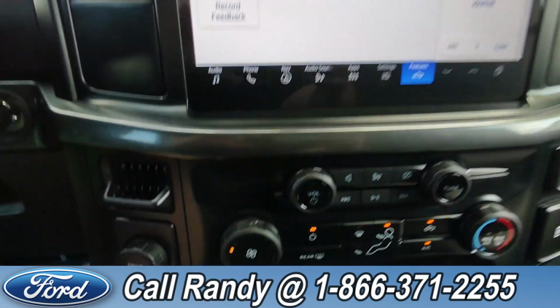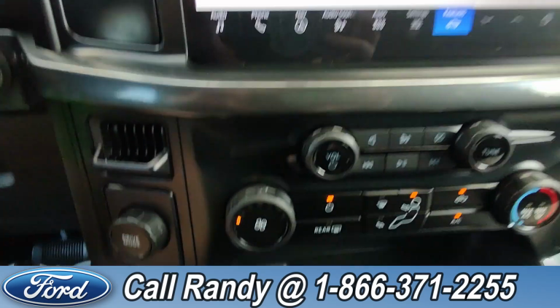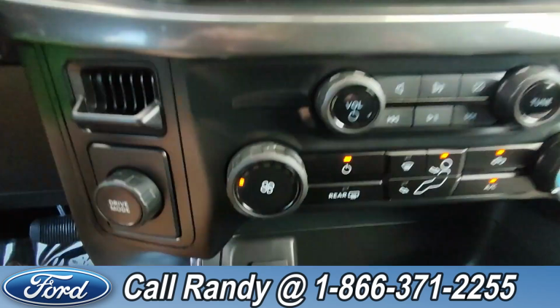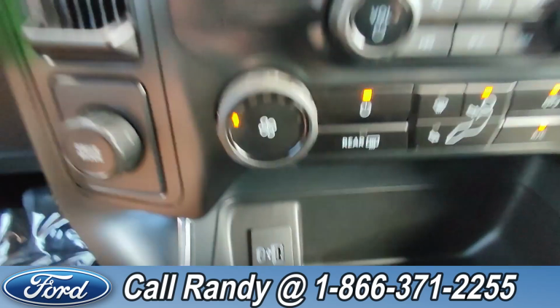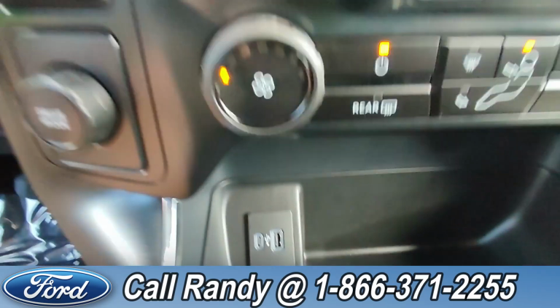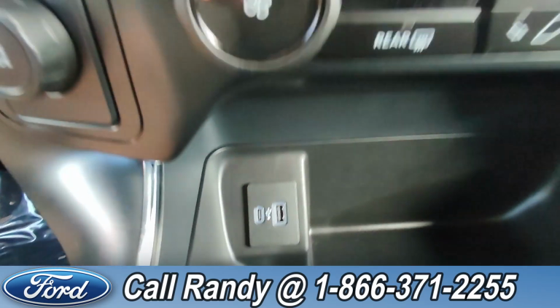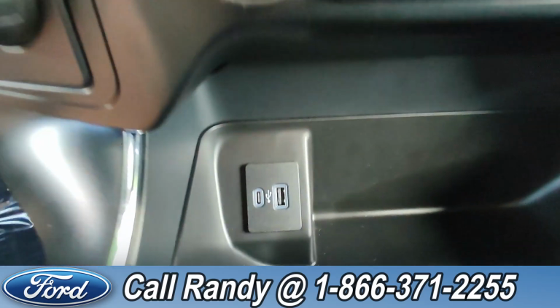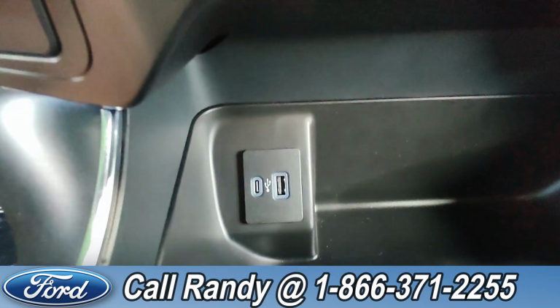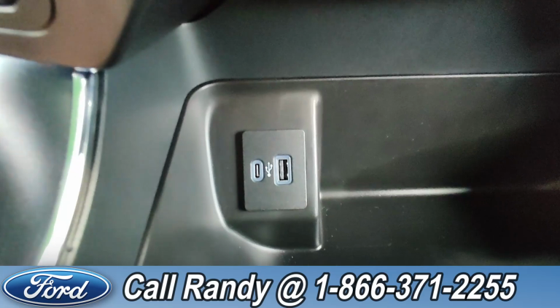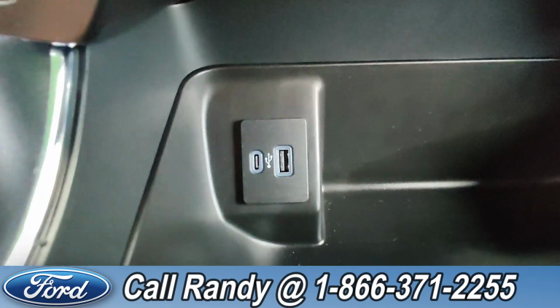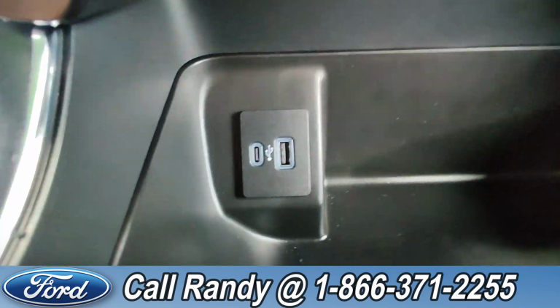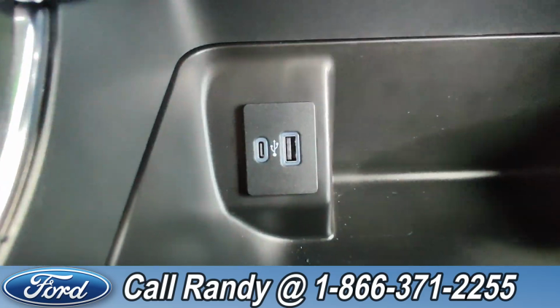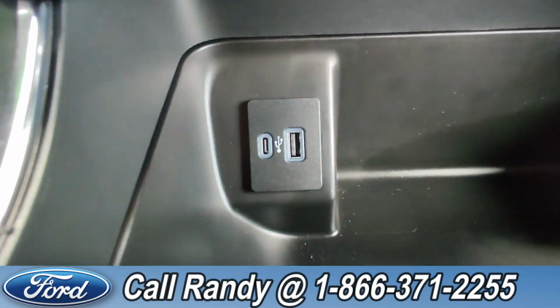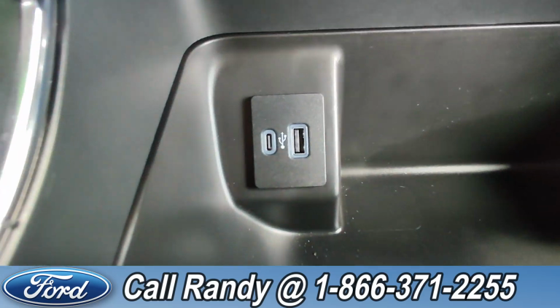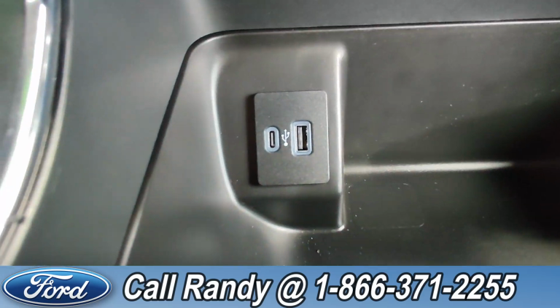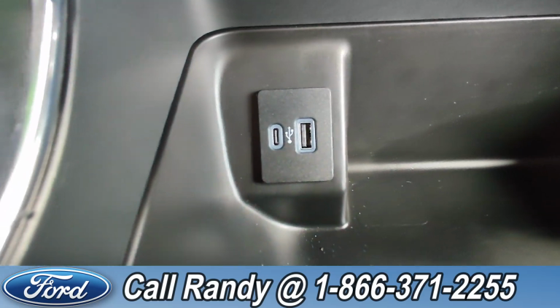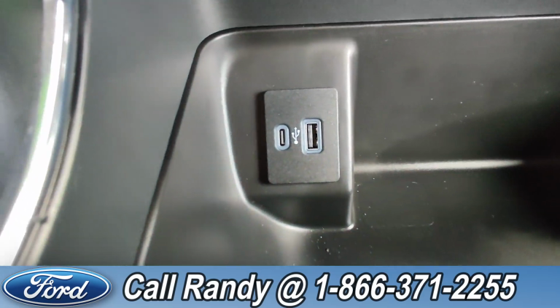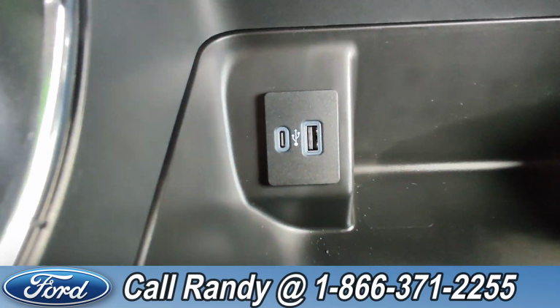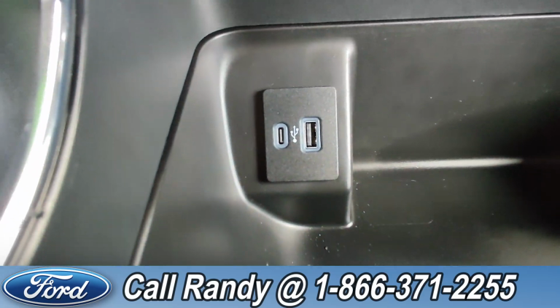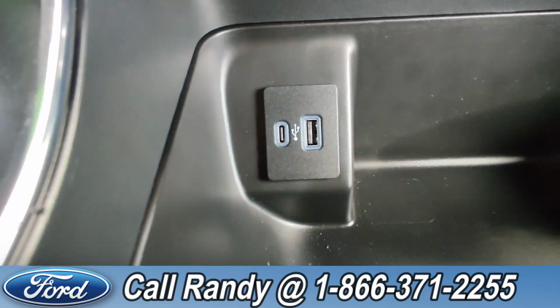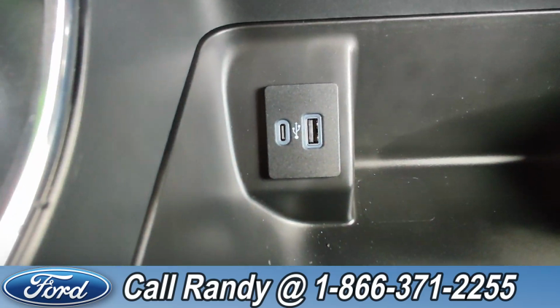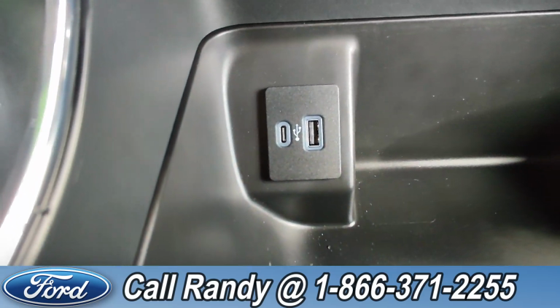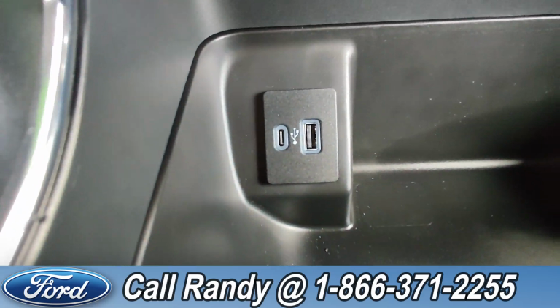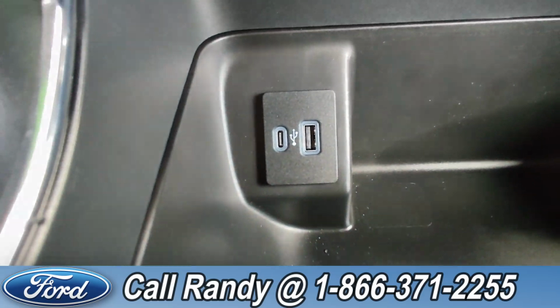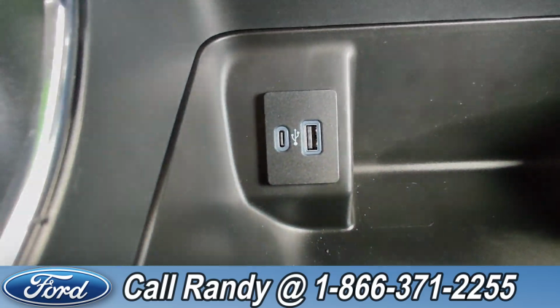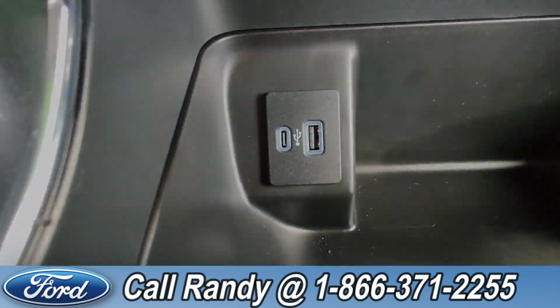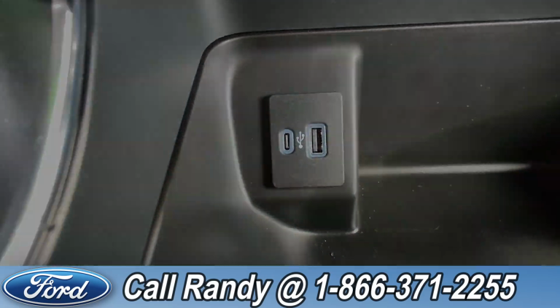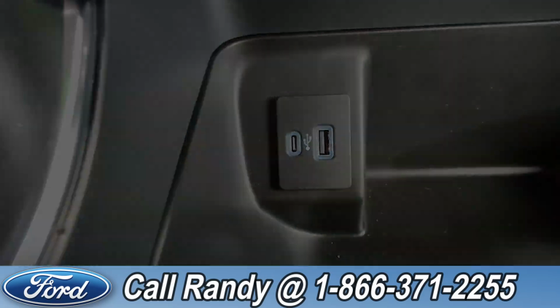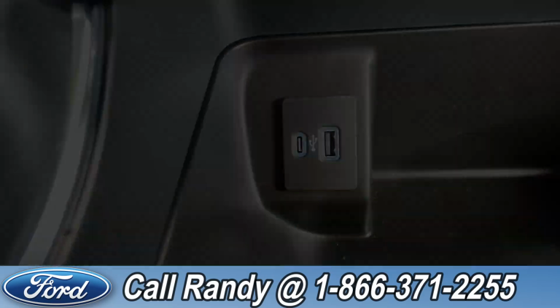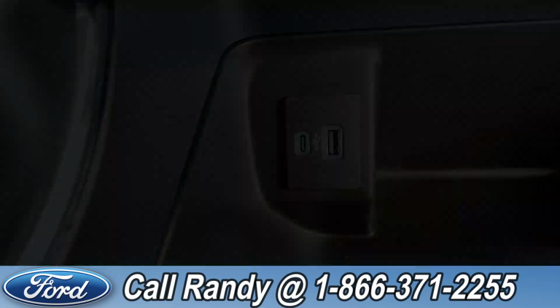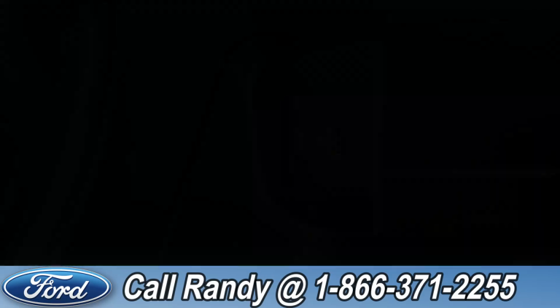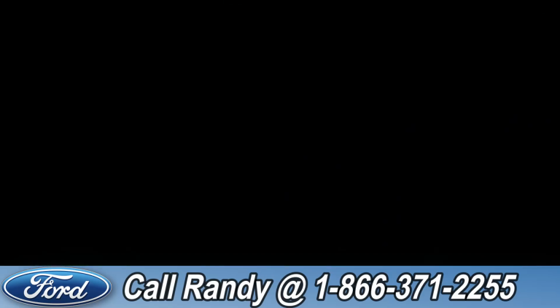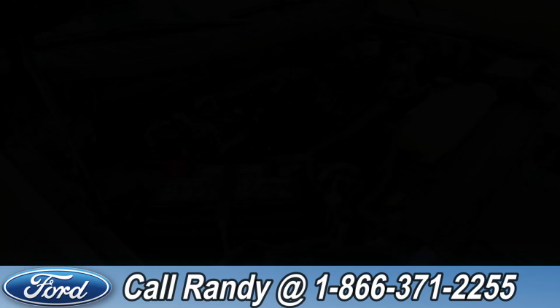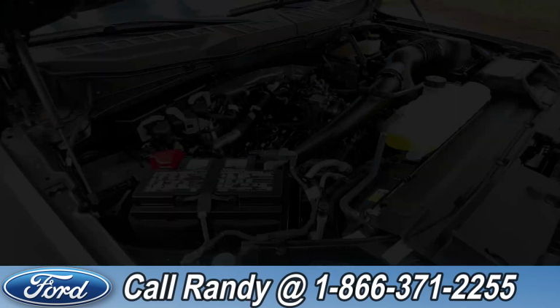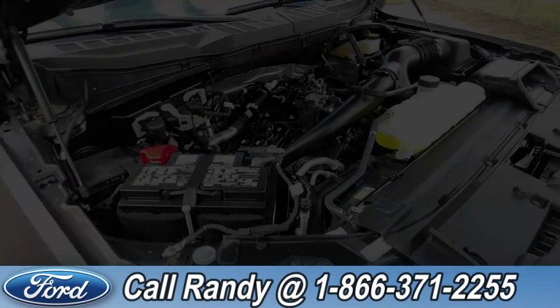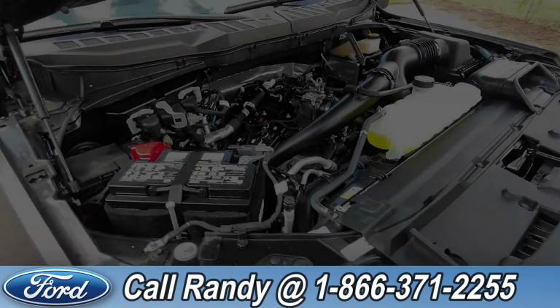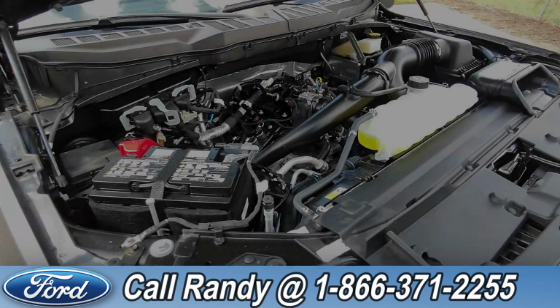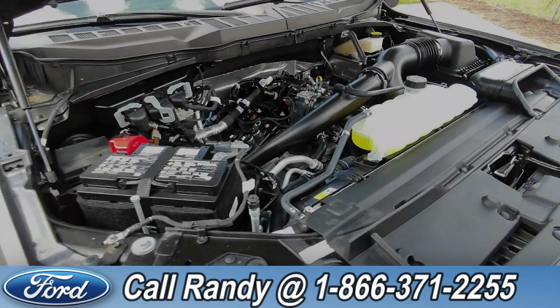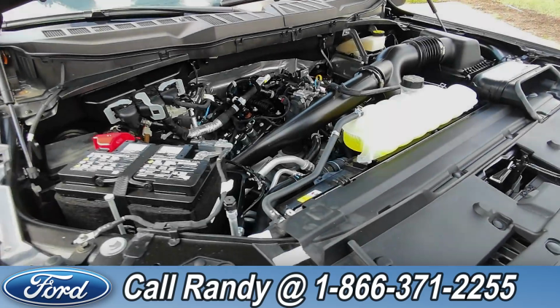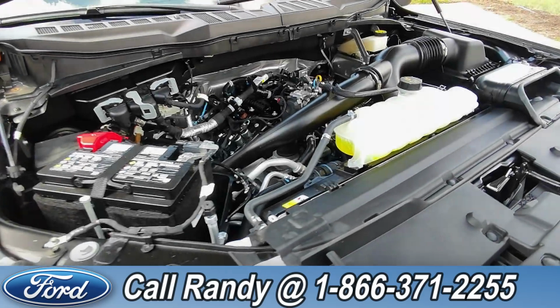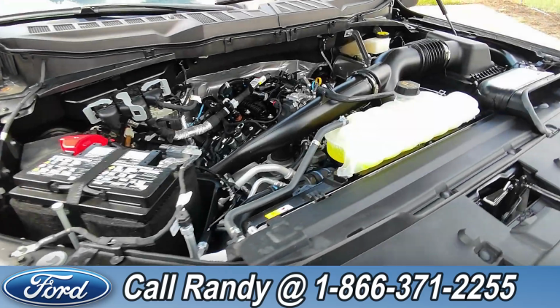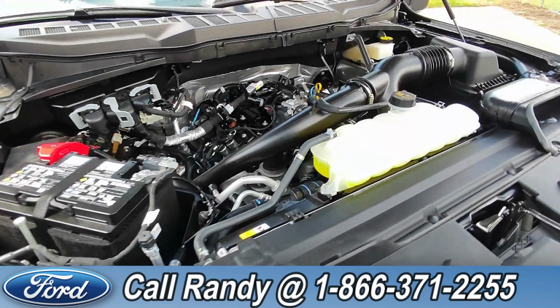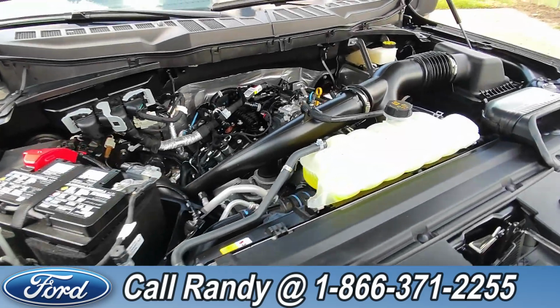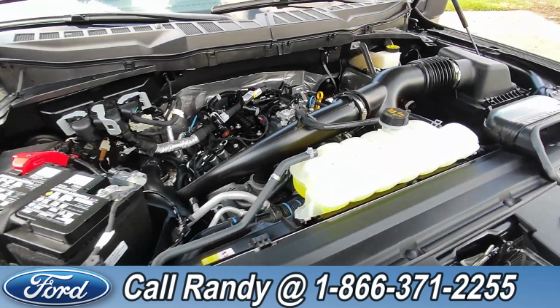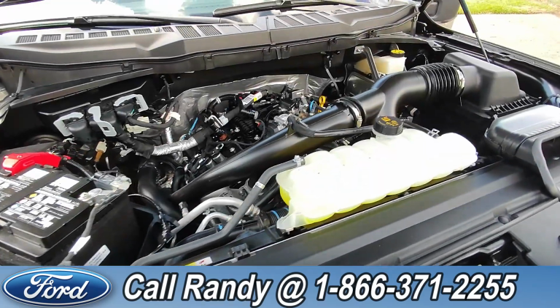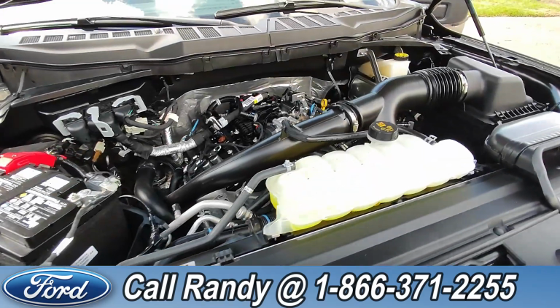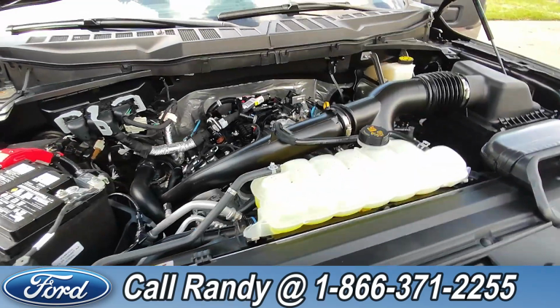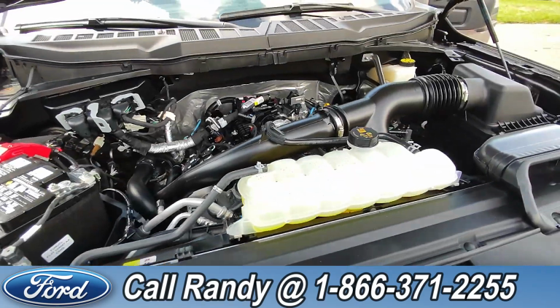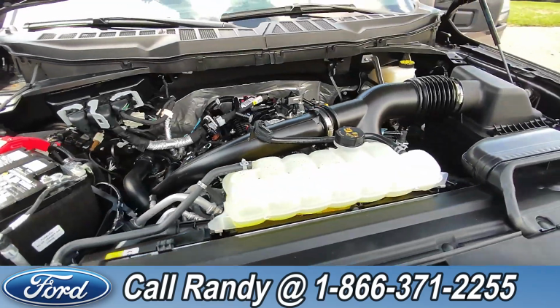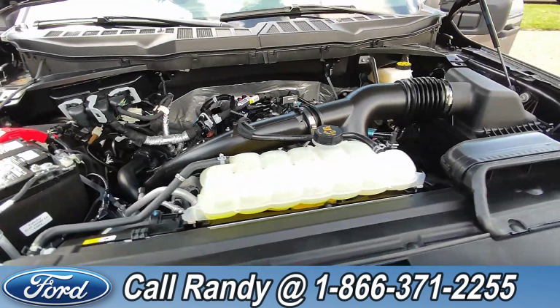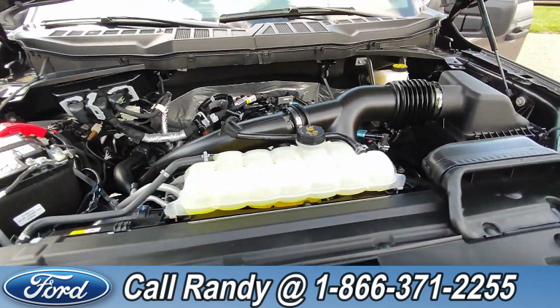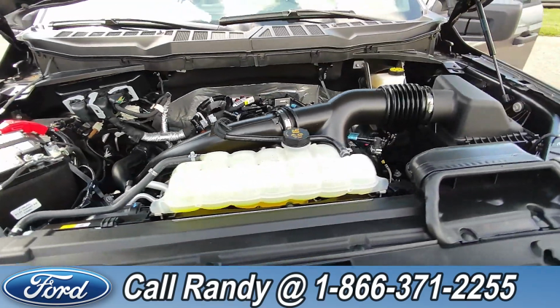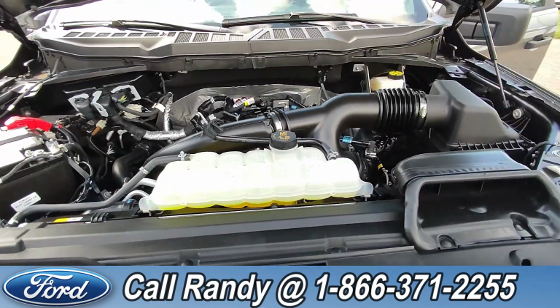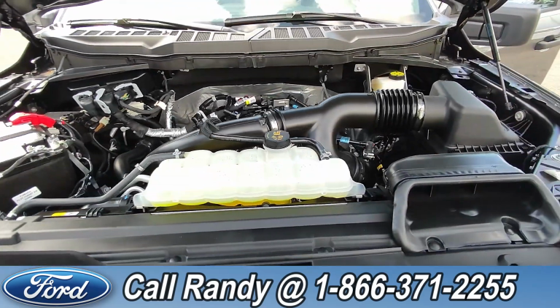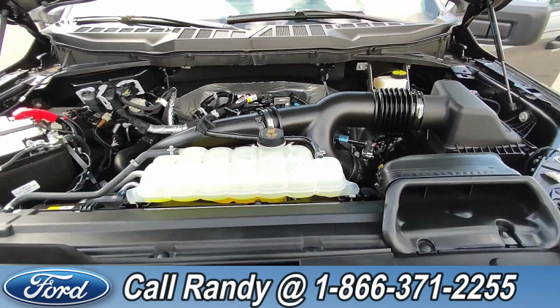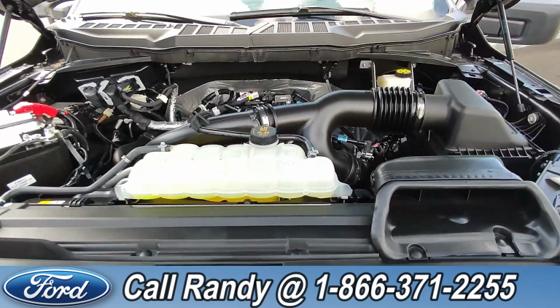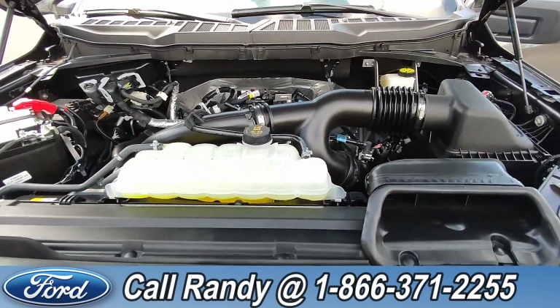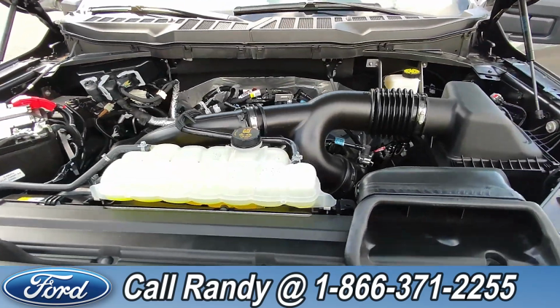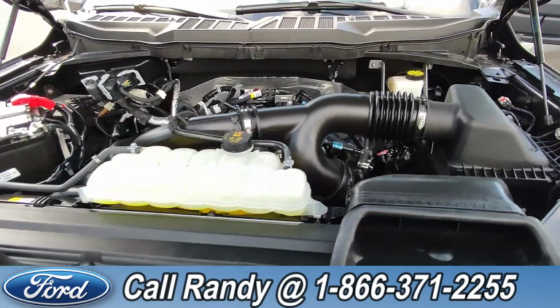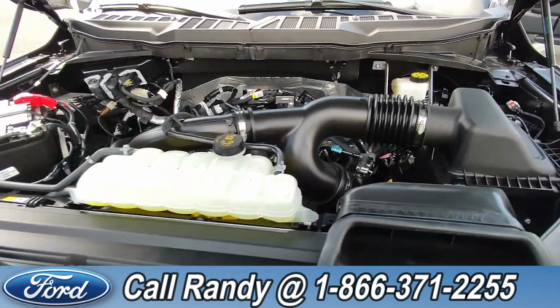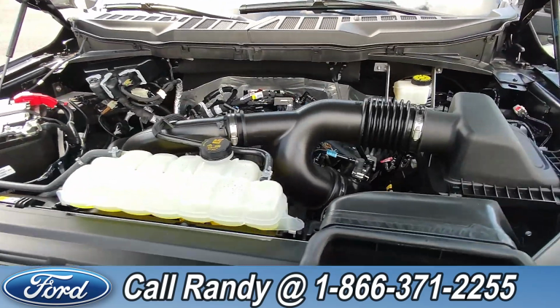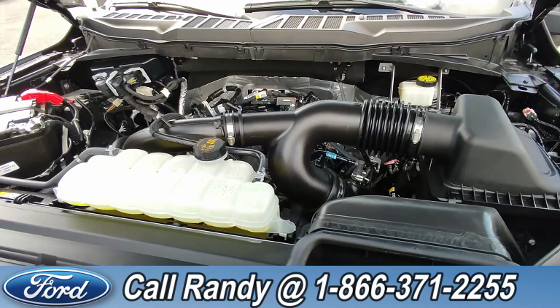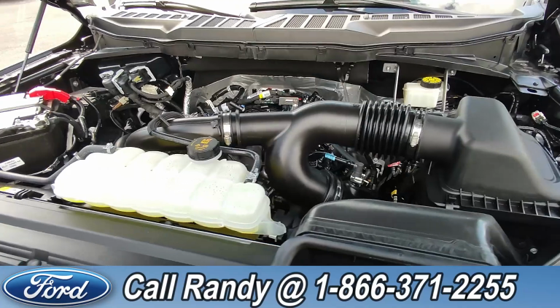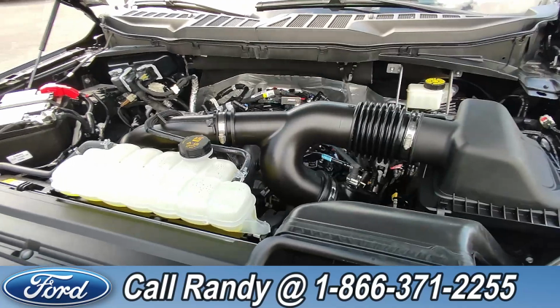Down here you have a USB-C and USB-A port. Under the hood it has a 2.7-liter EcoBoost engine.